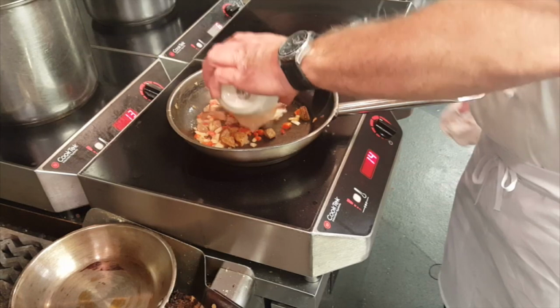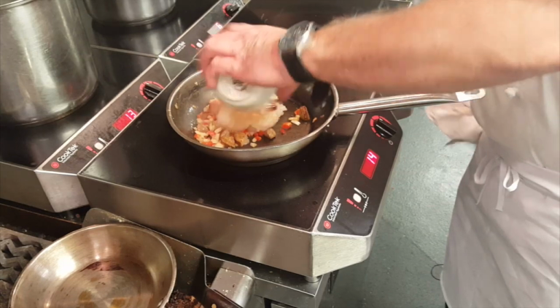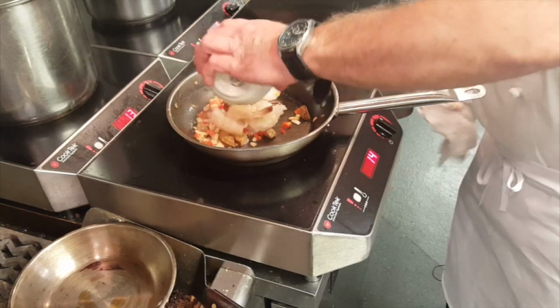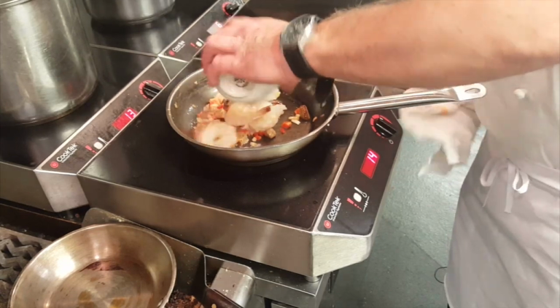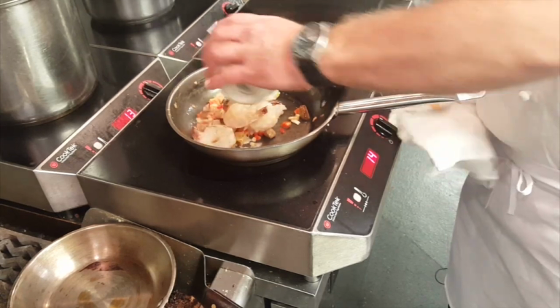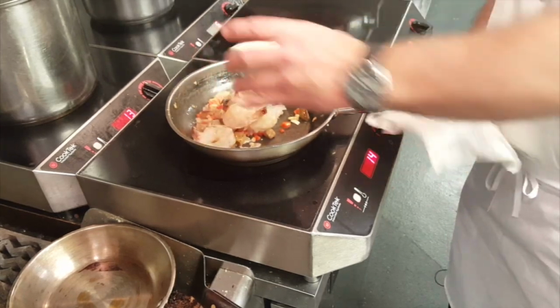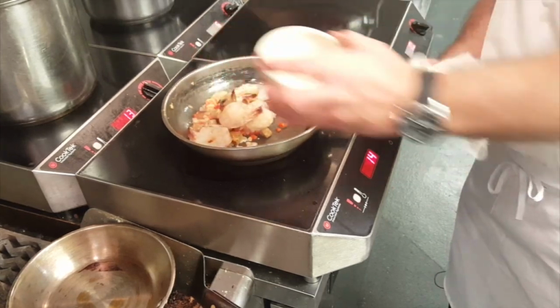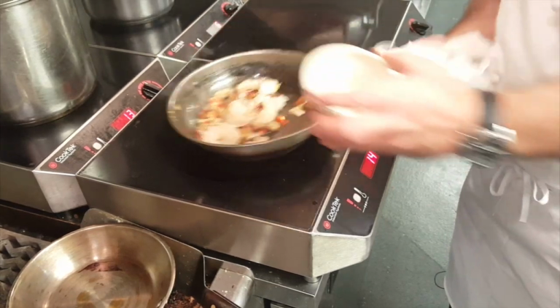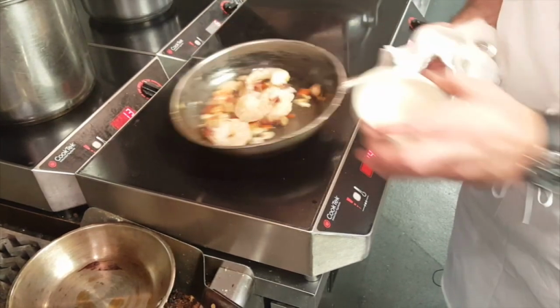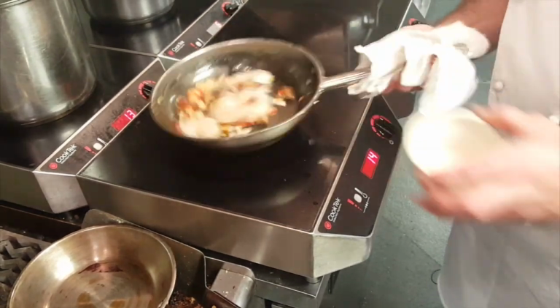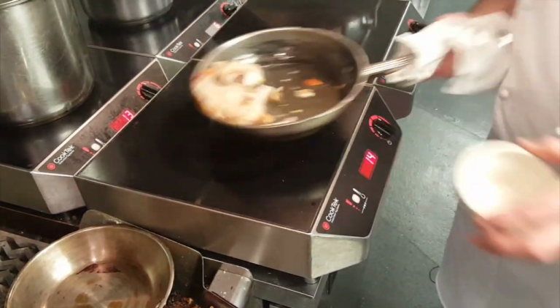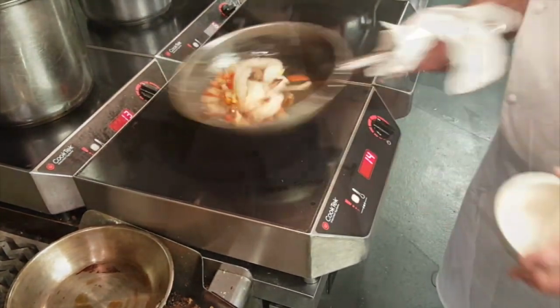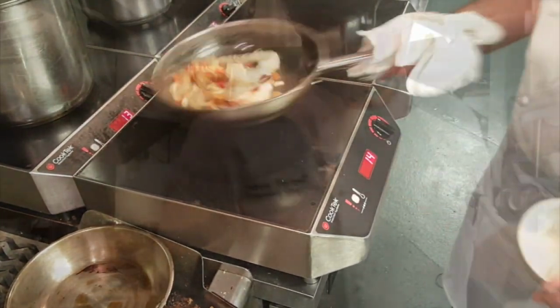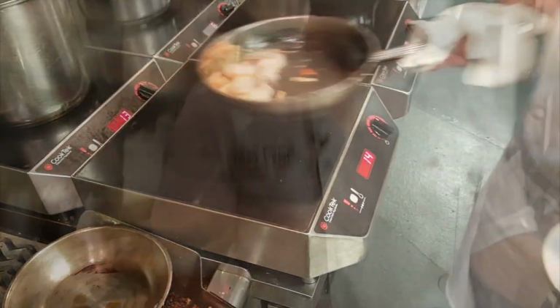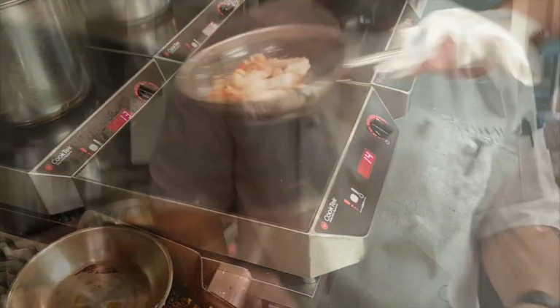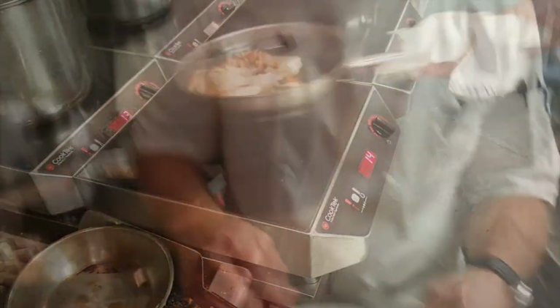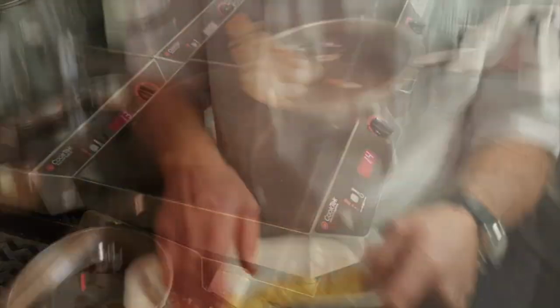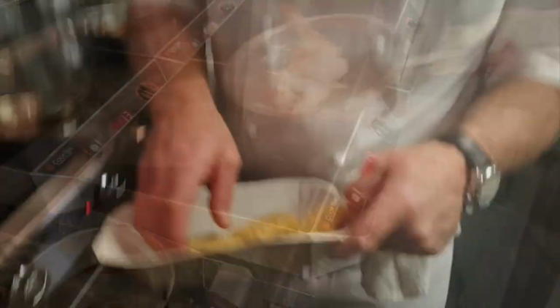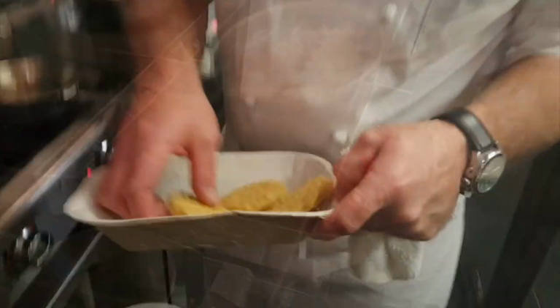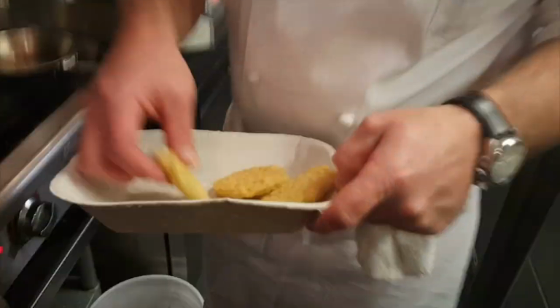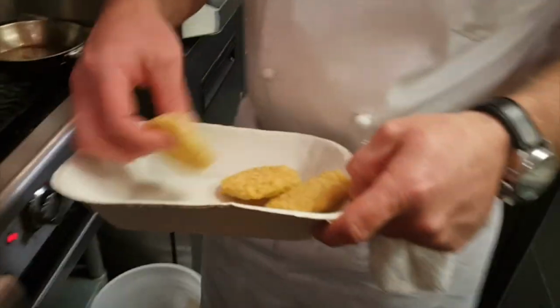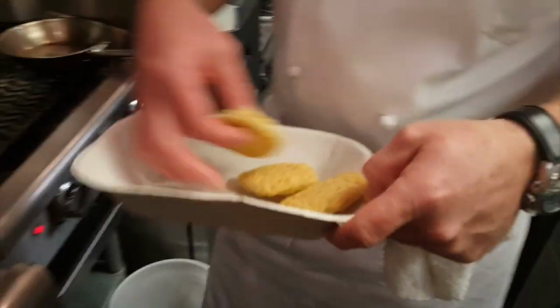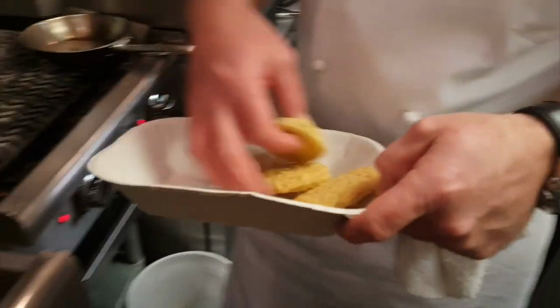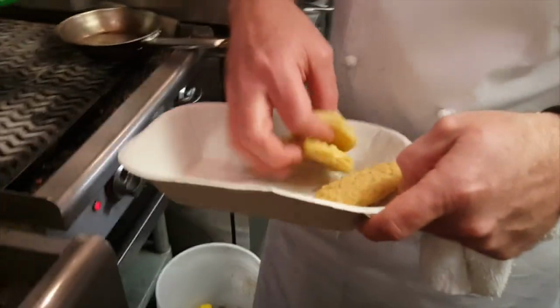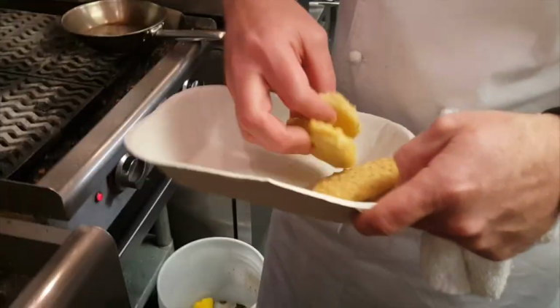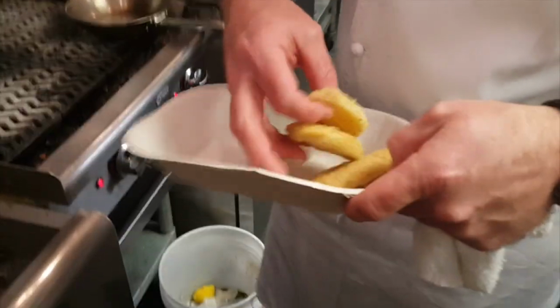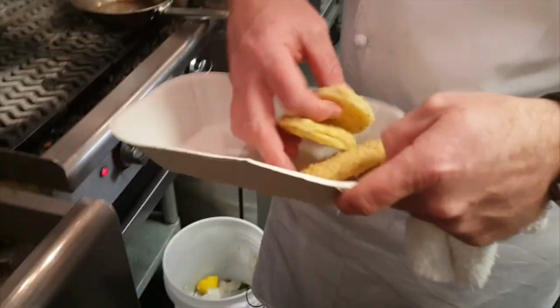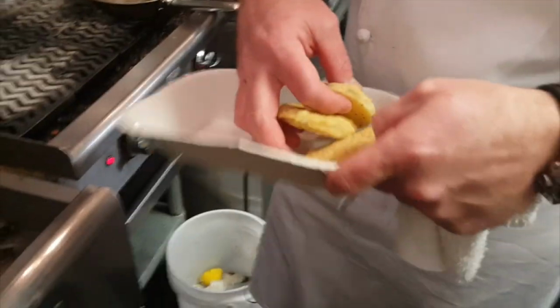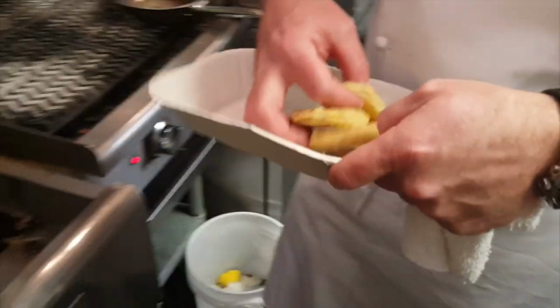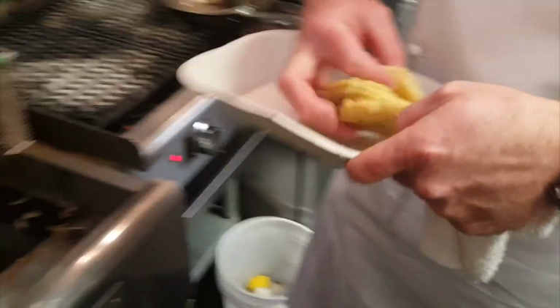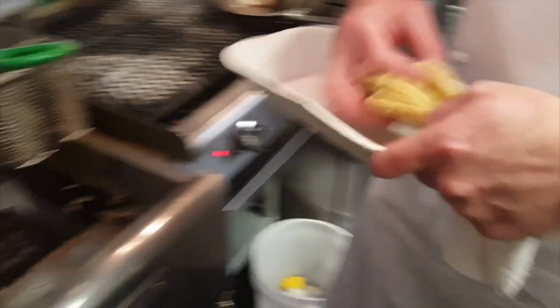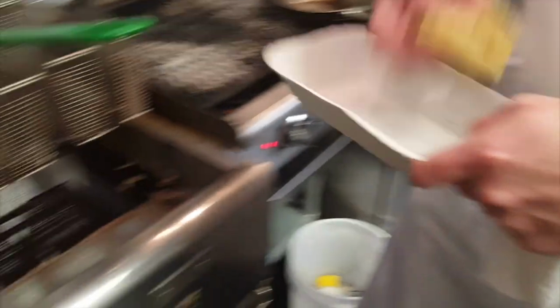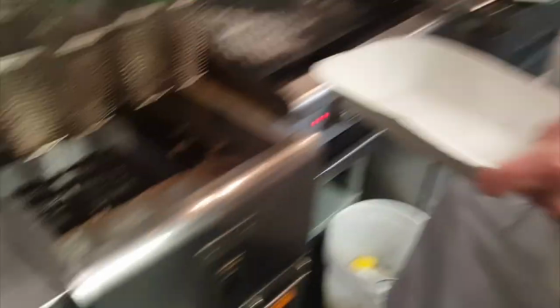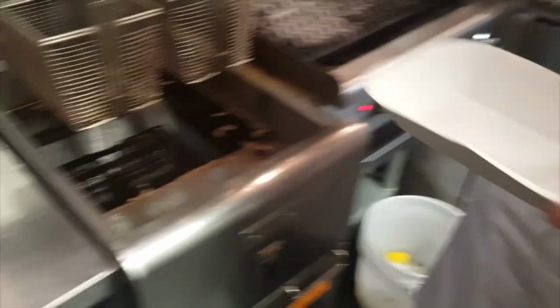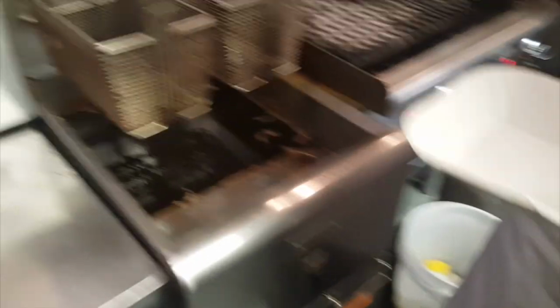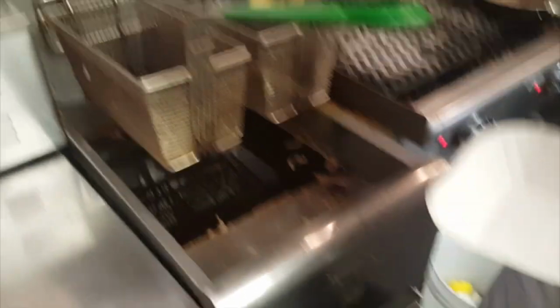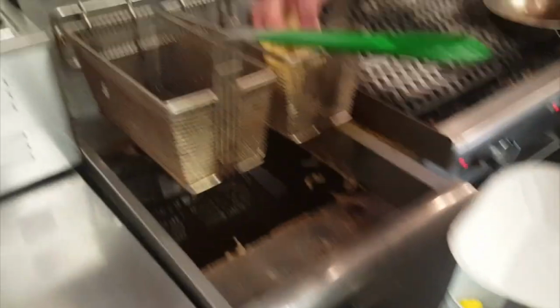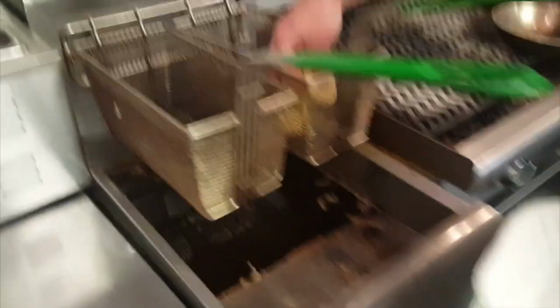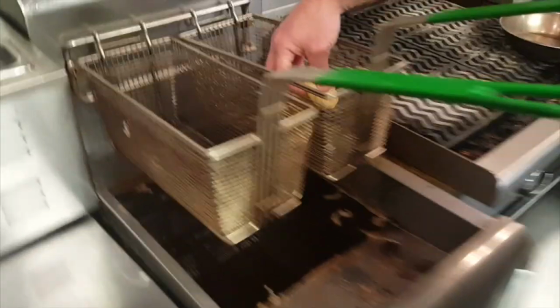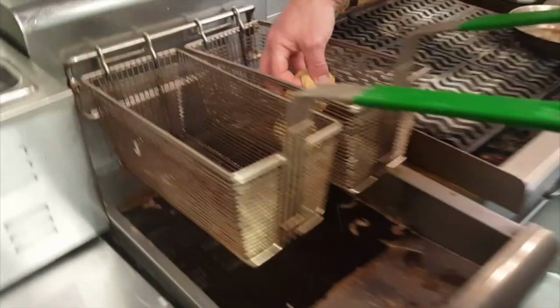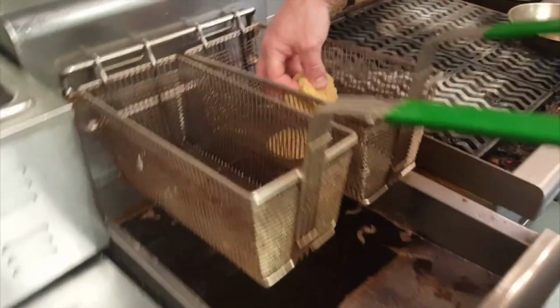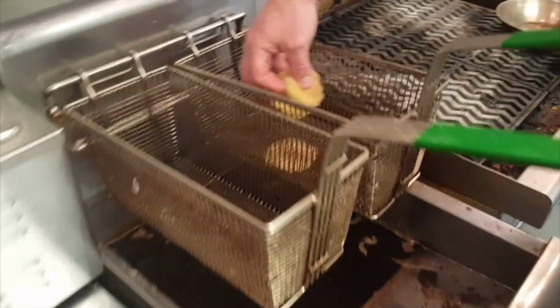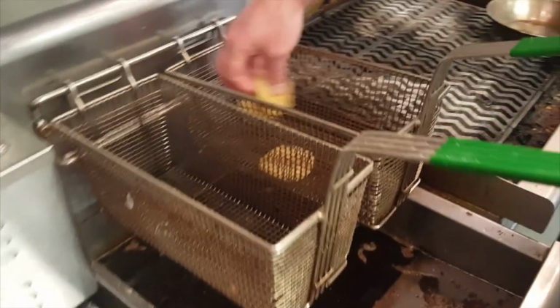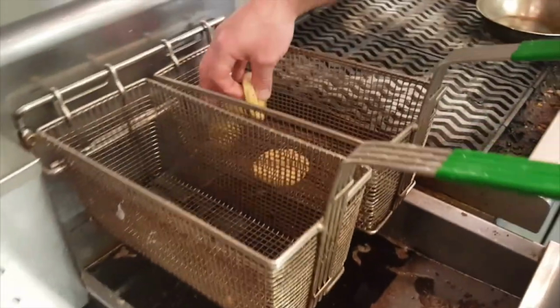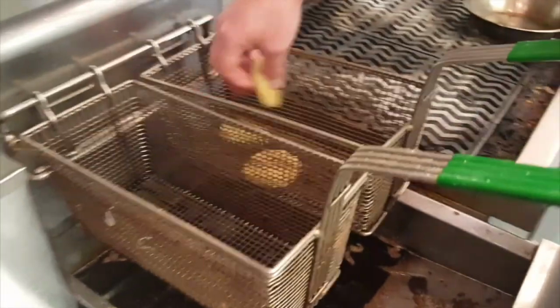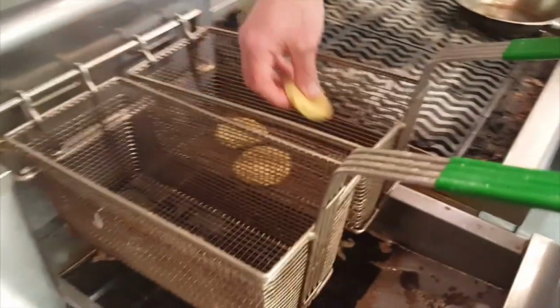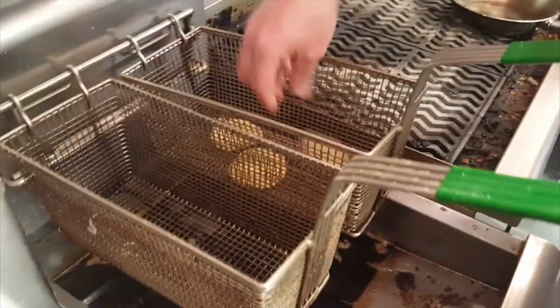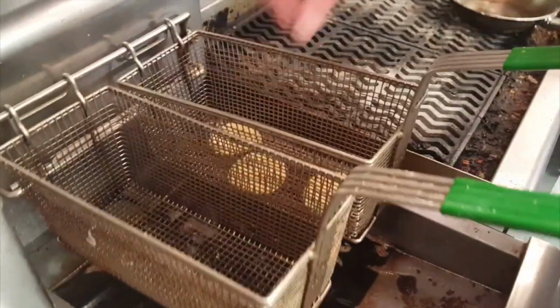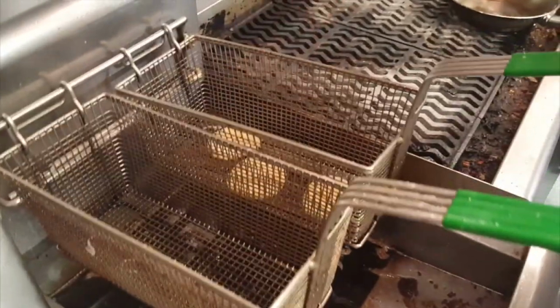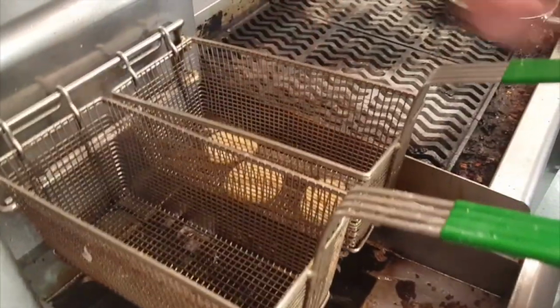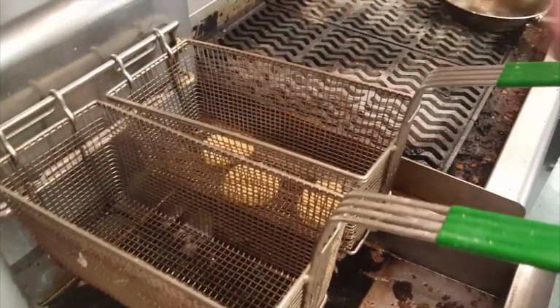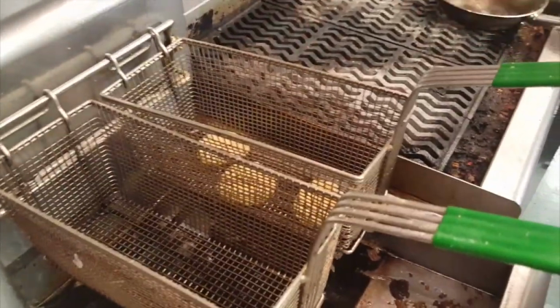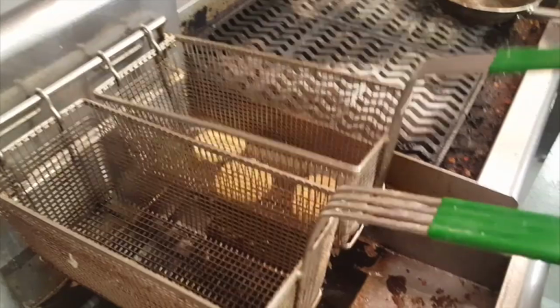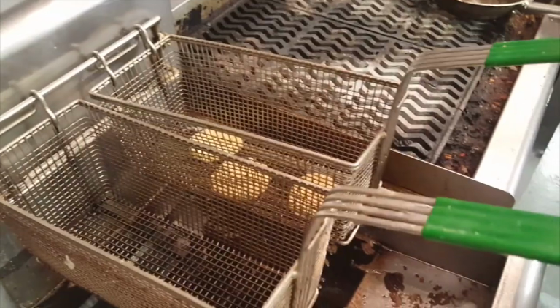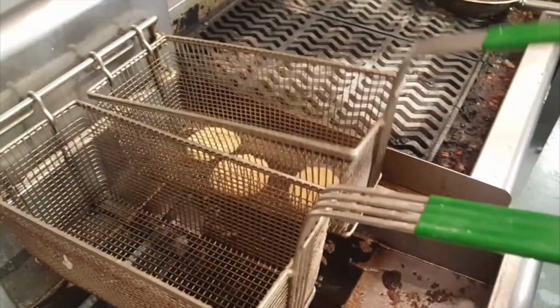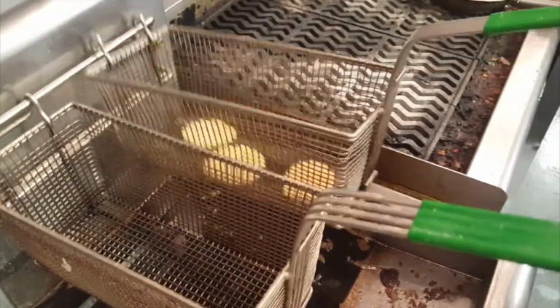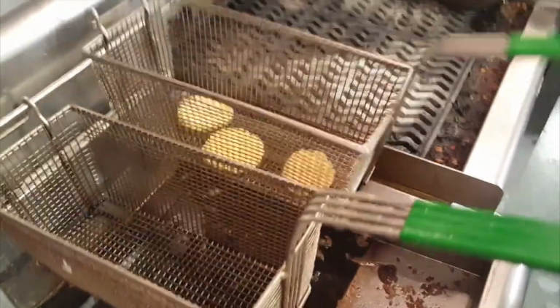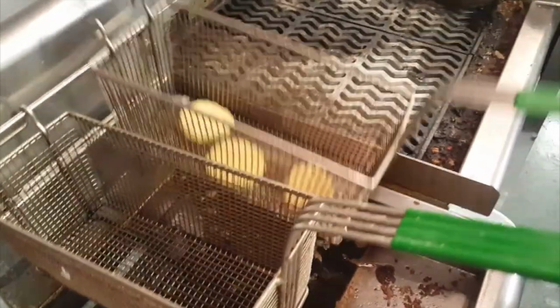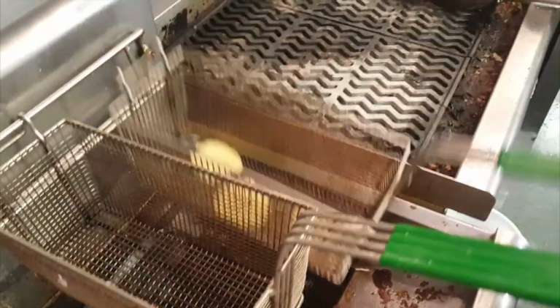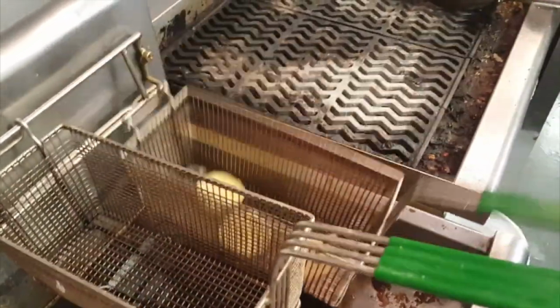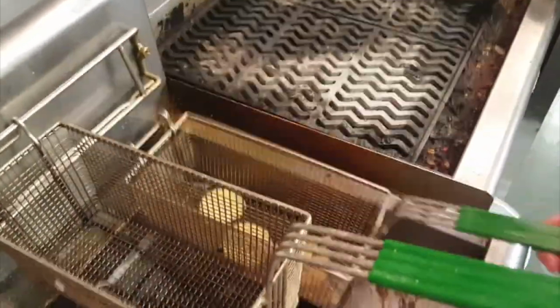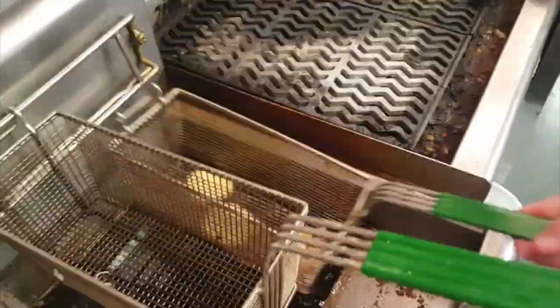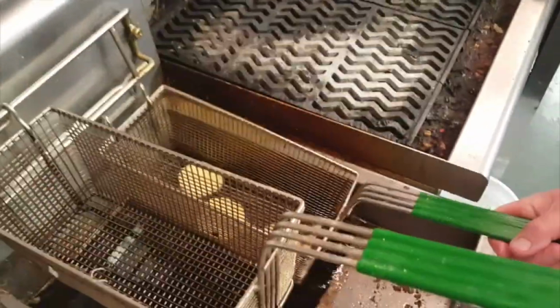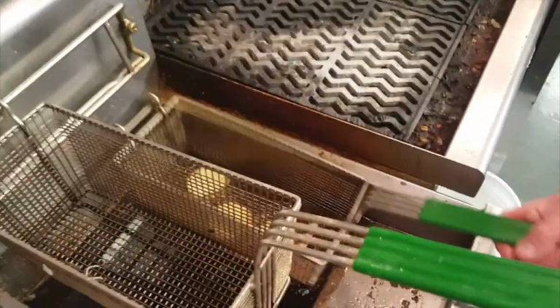Add our shrimp. While these are cooking, we'll go ahead and add our fried green tomatoes. Do these ahead of time.